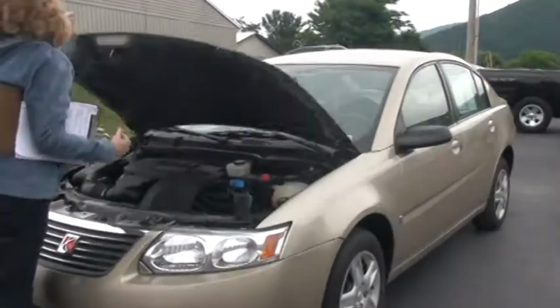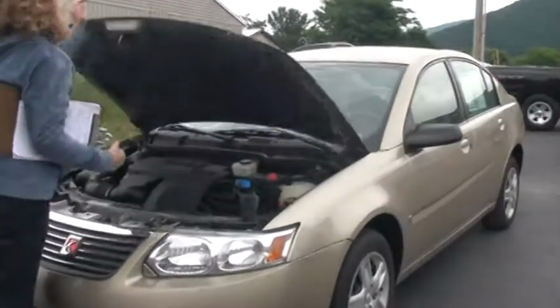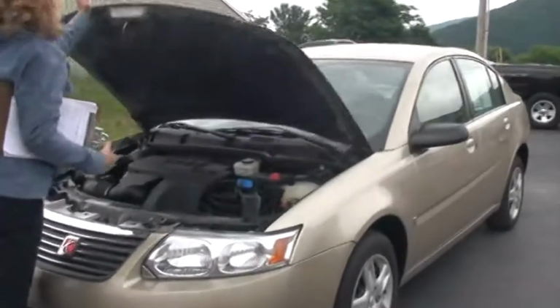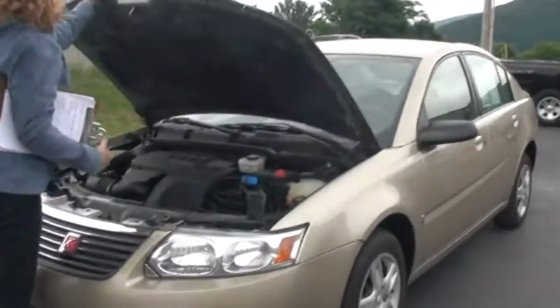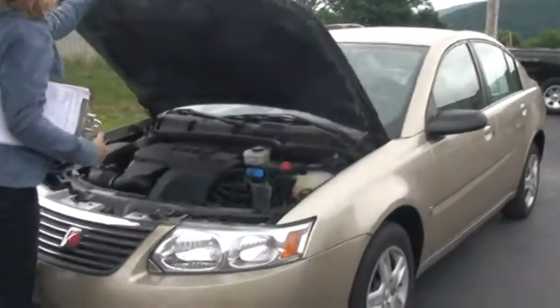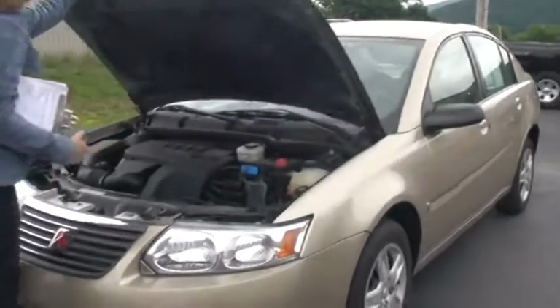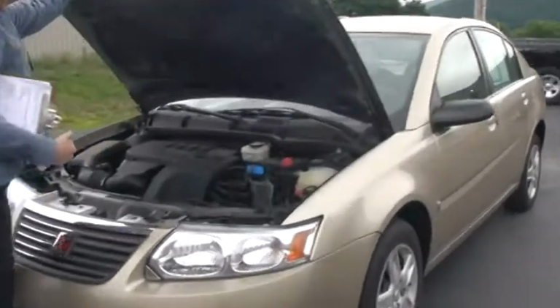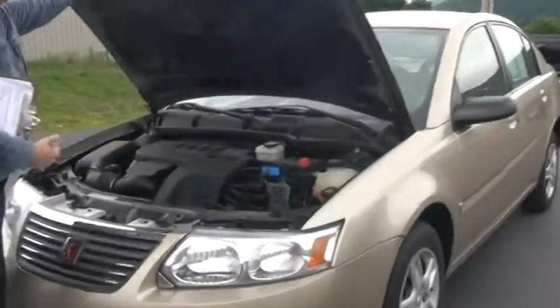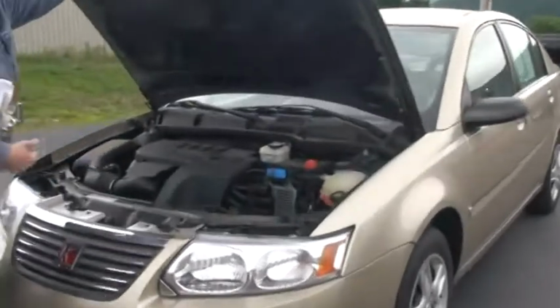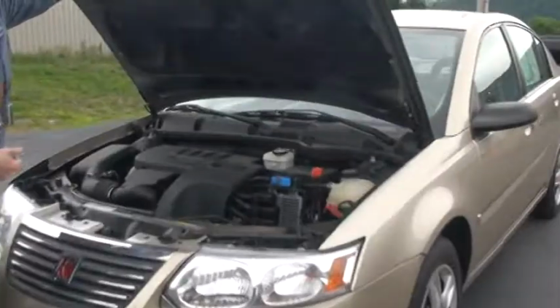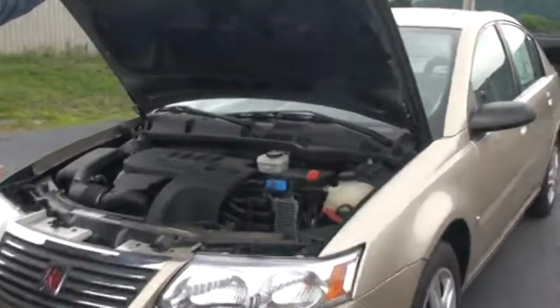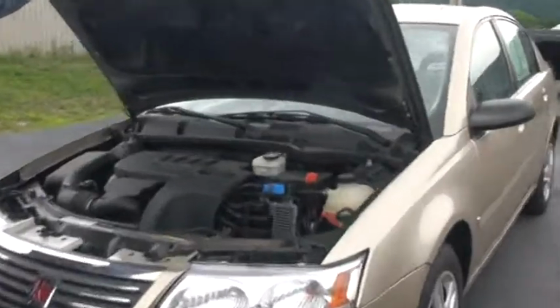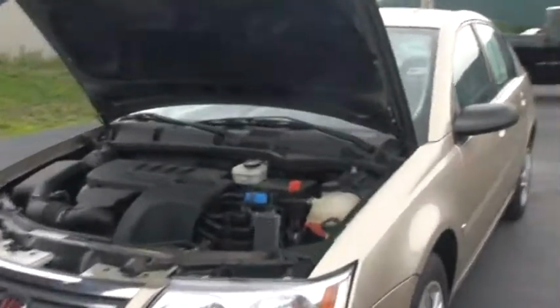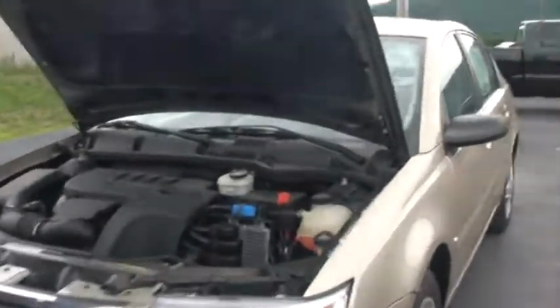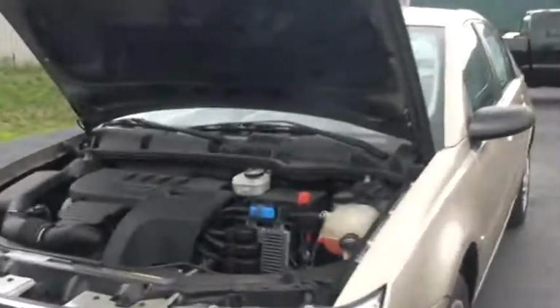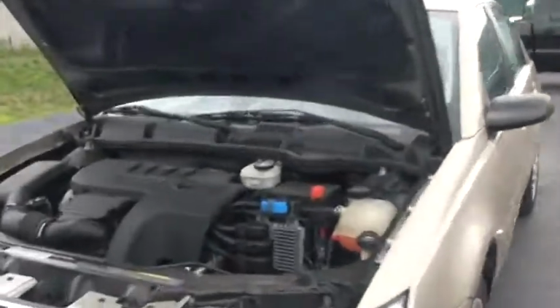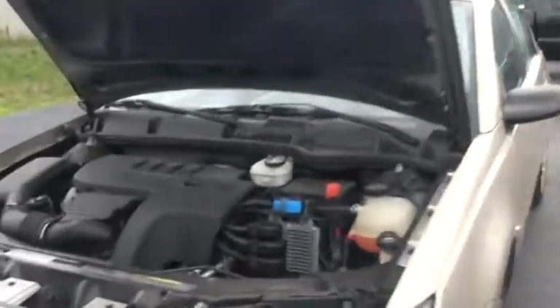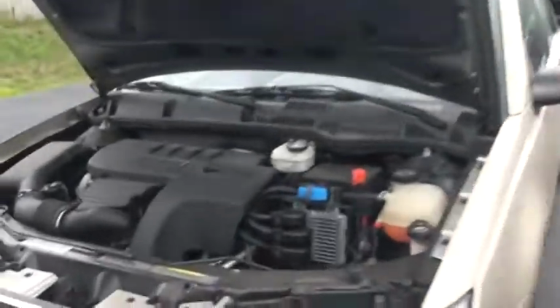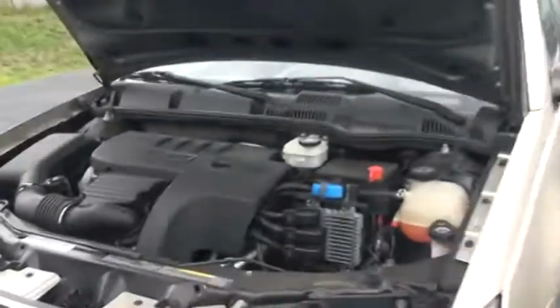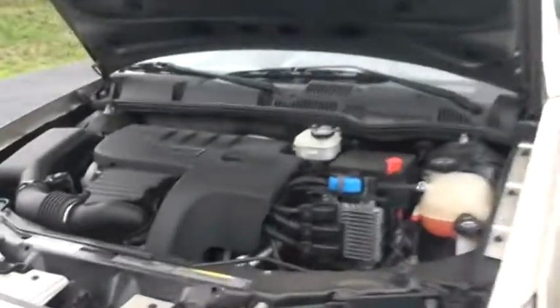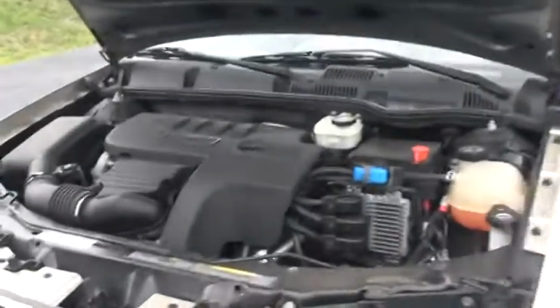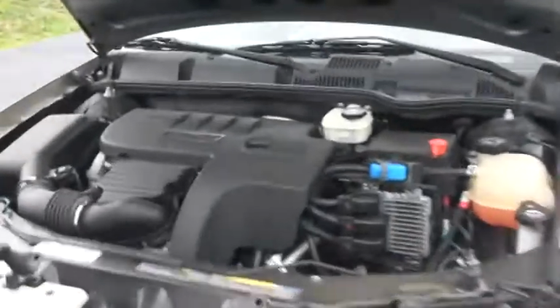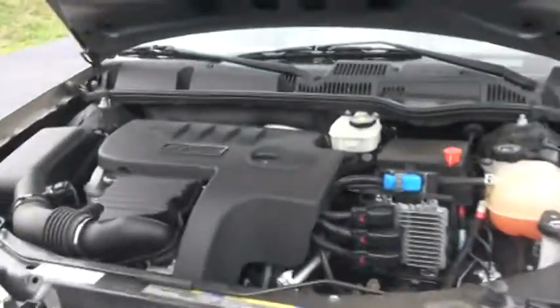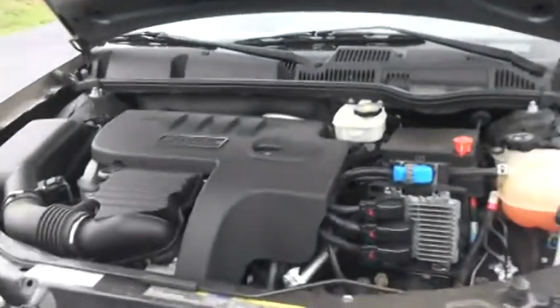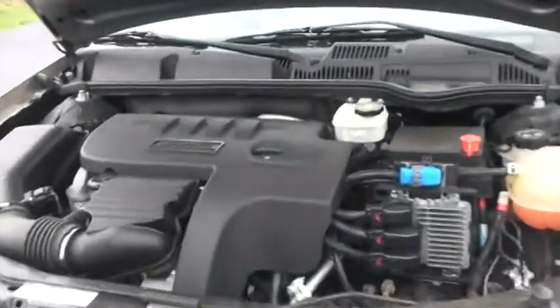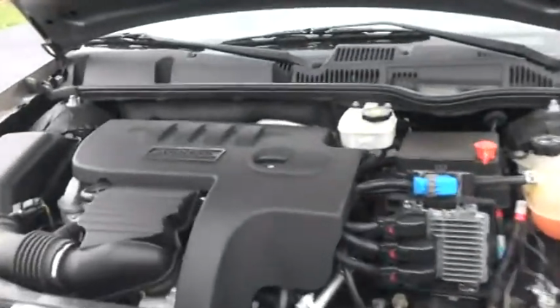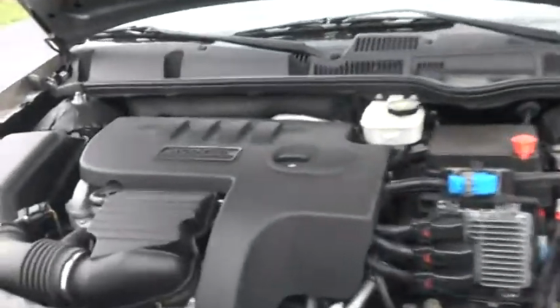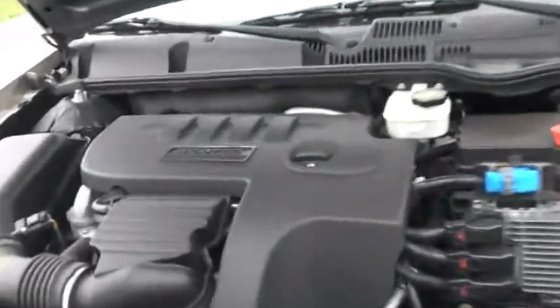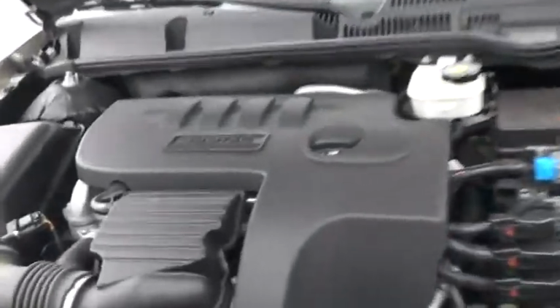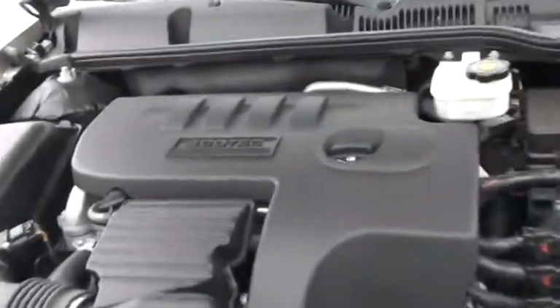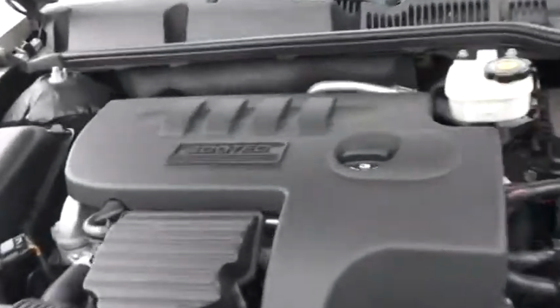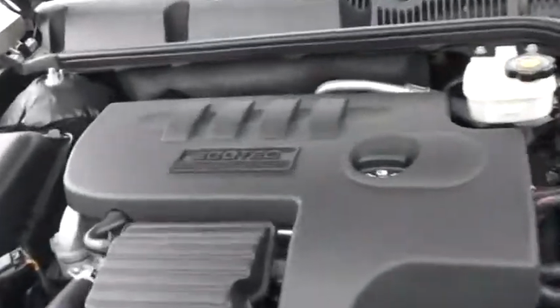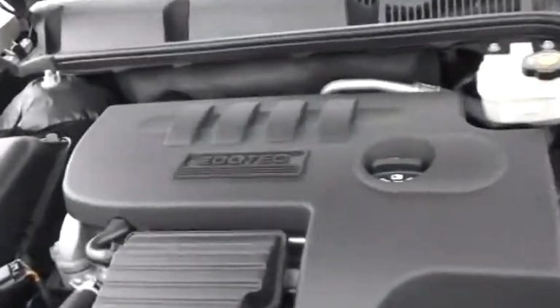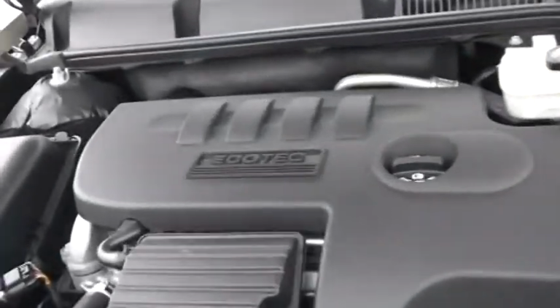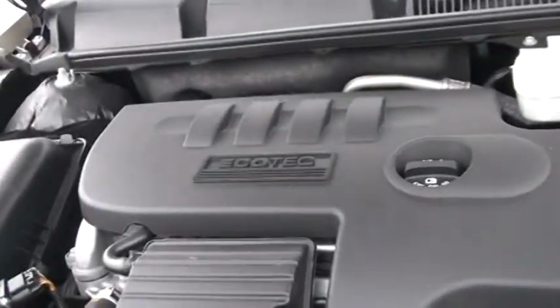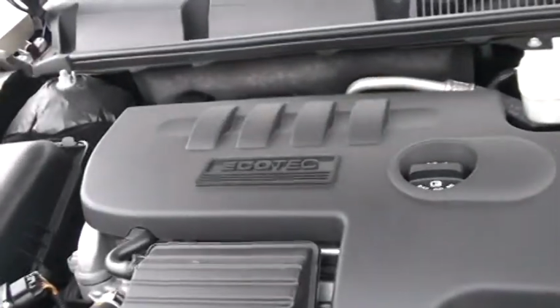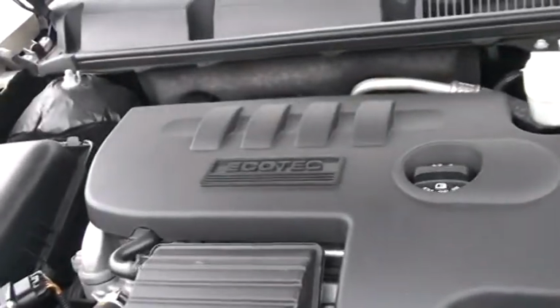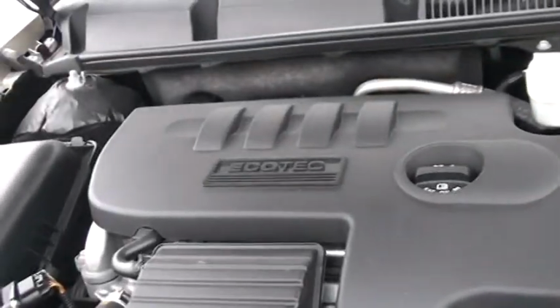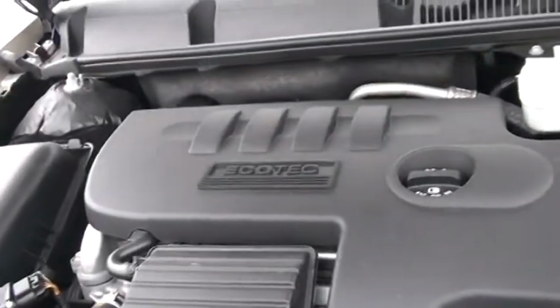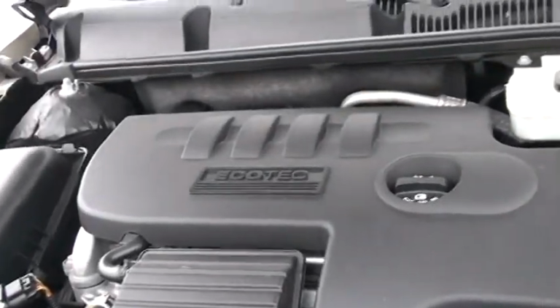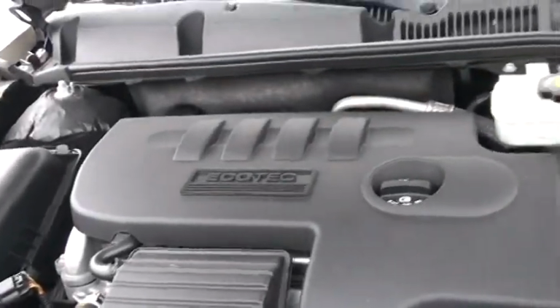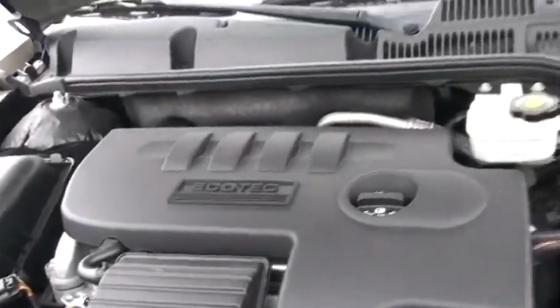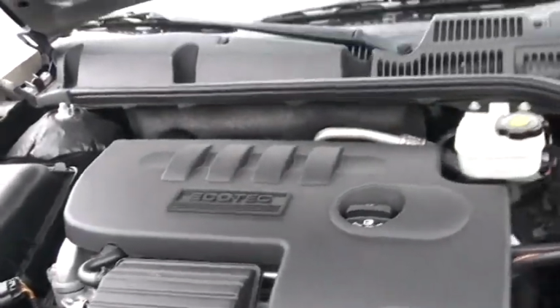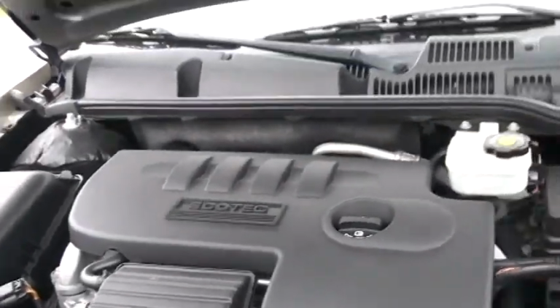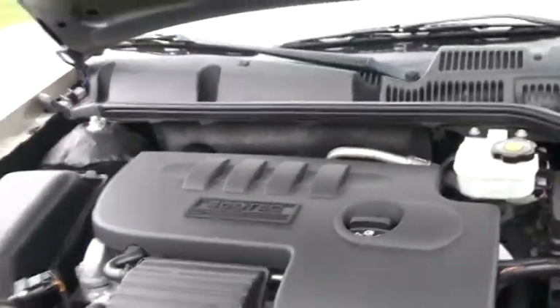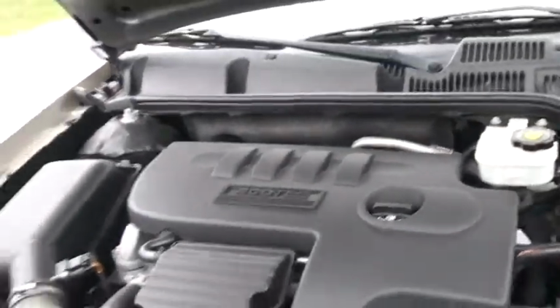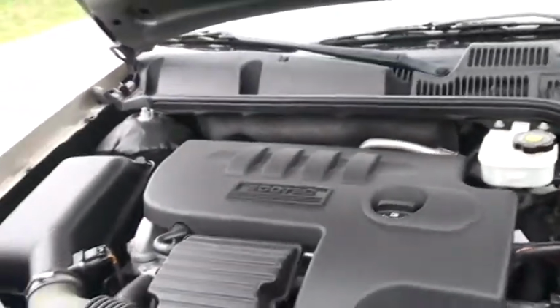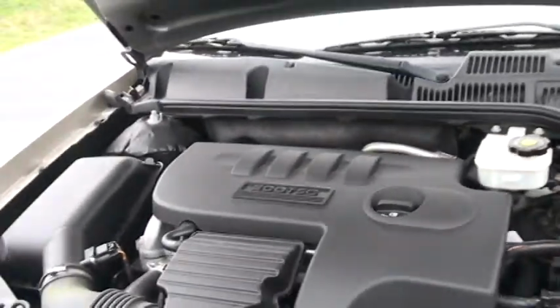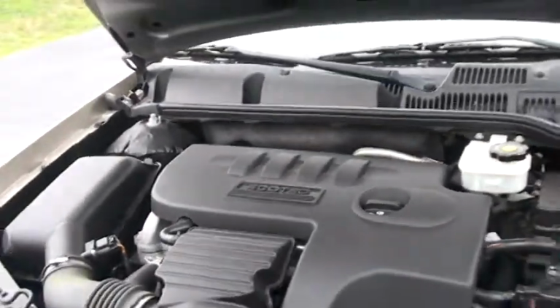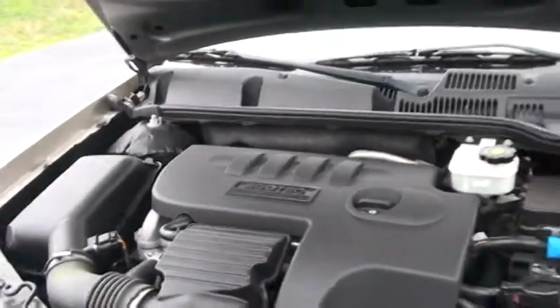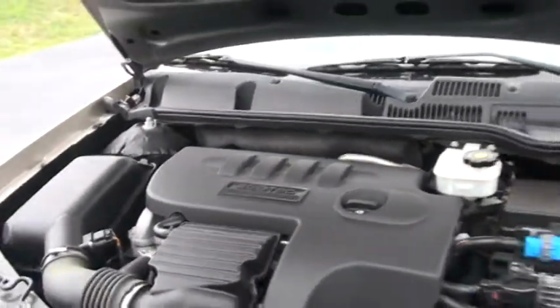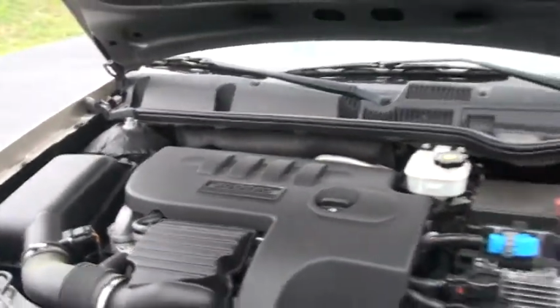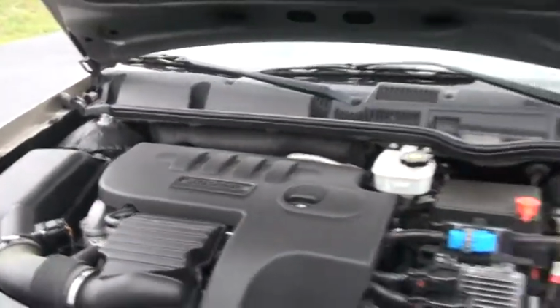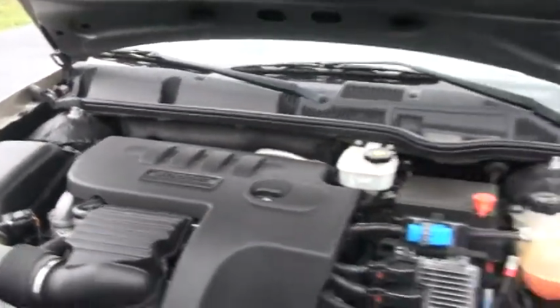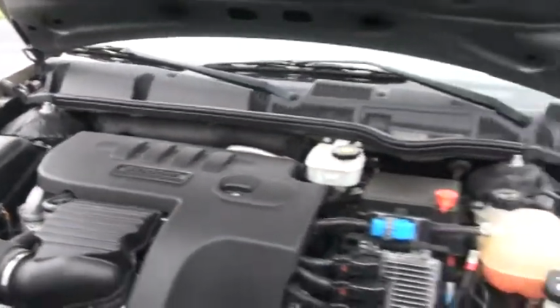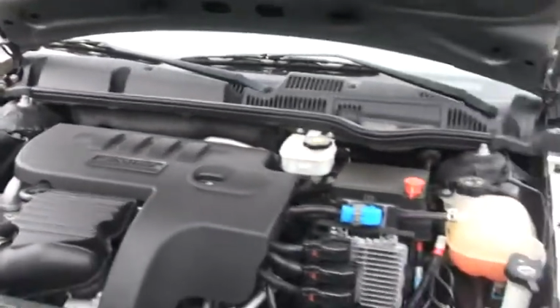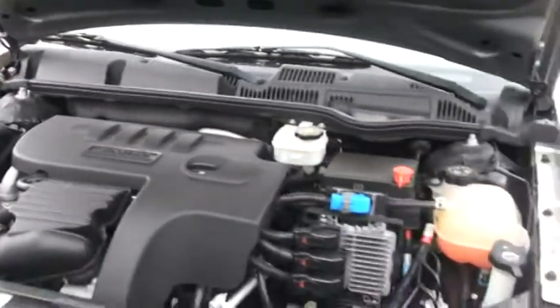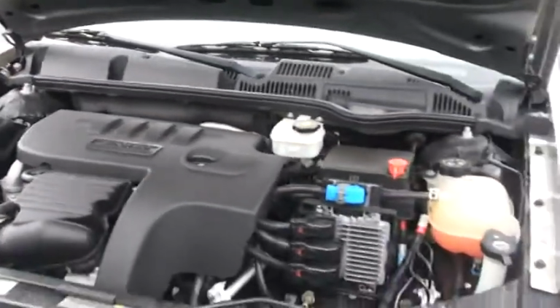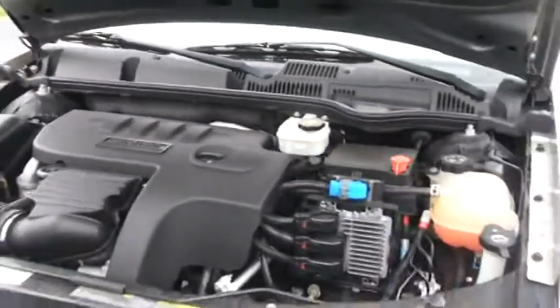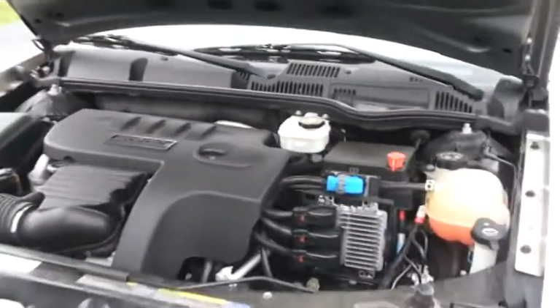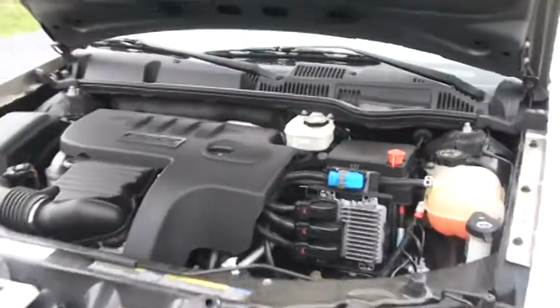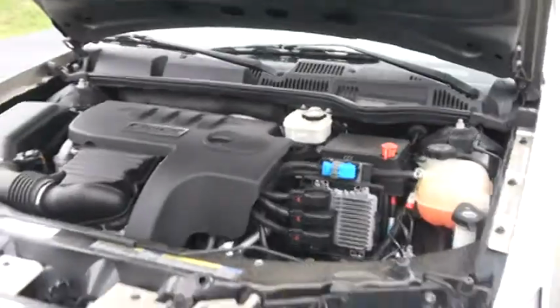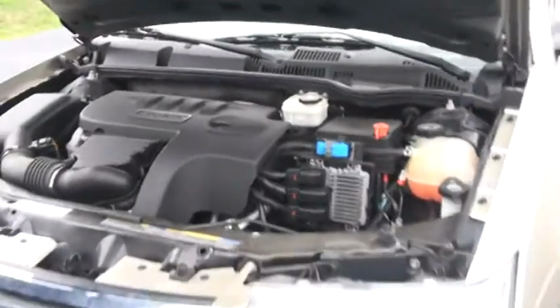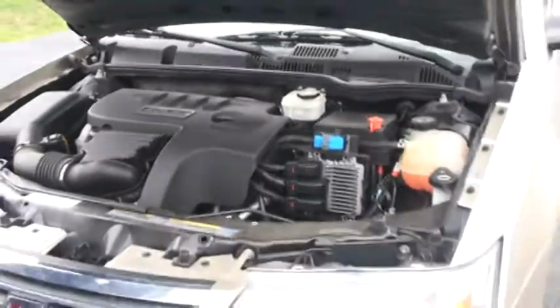And we'll open it right up here. As you can see all the belts and hoses are in good shape. Easy to get to your fluids.